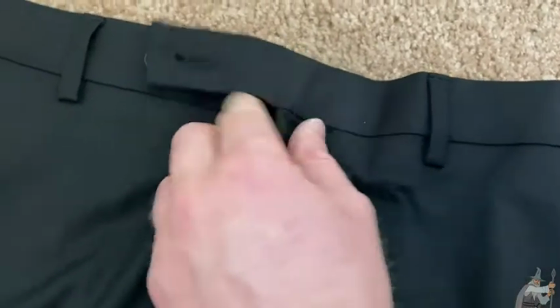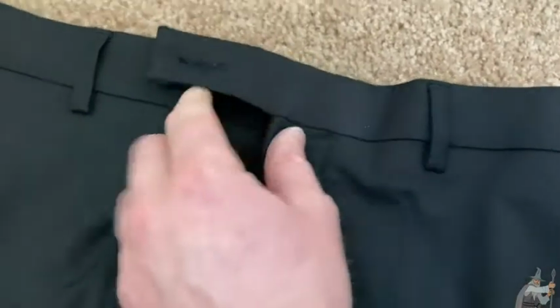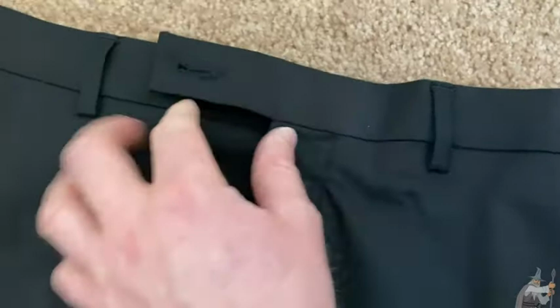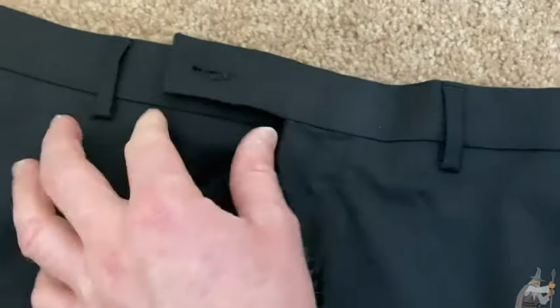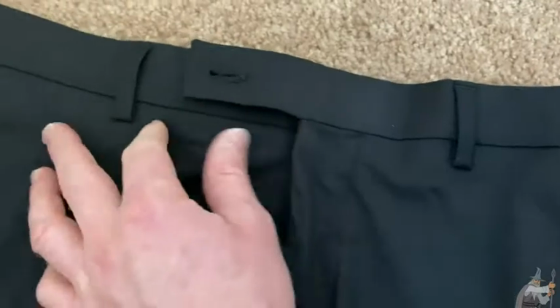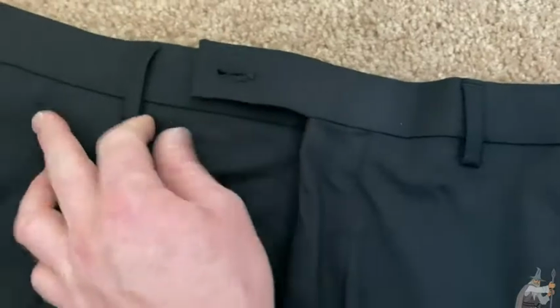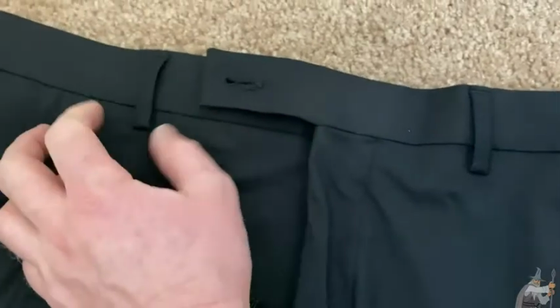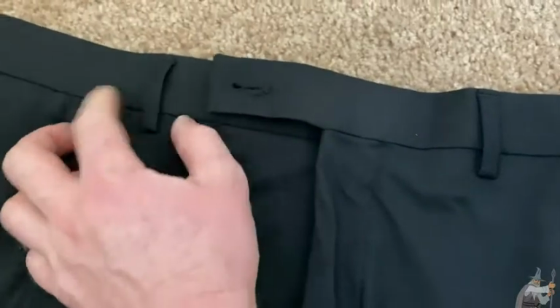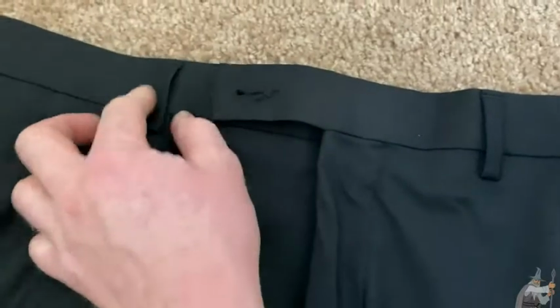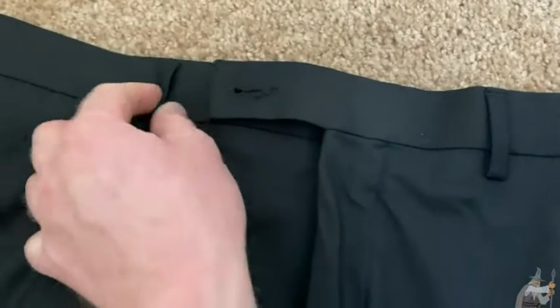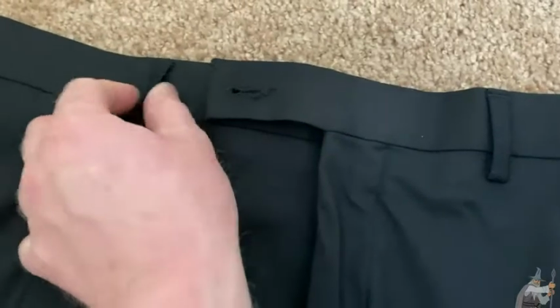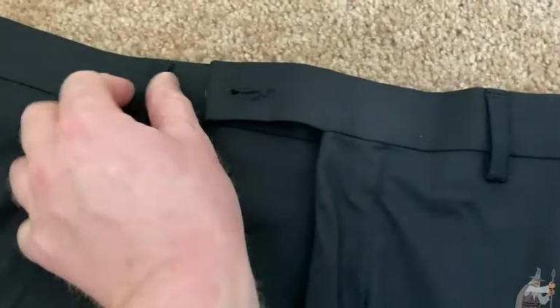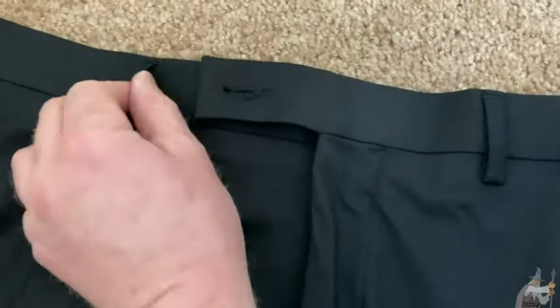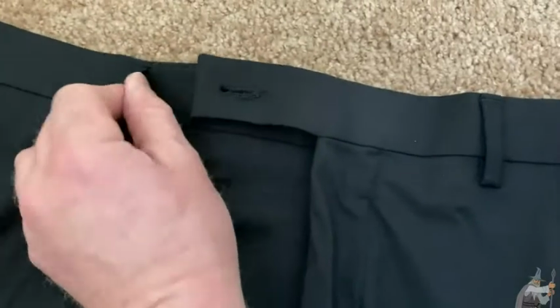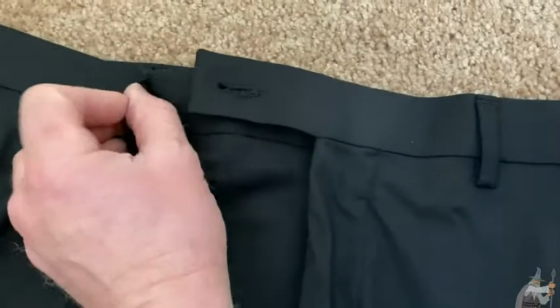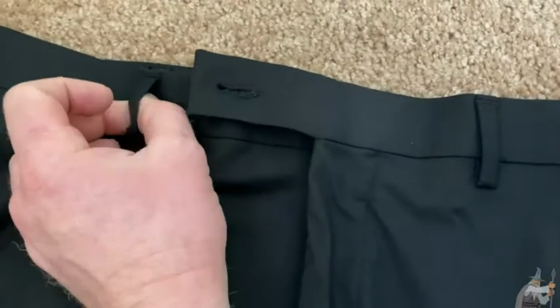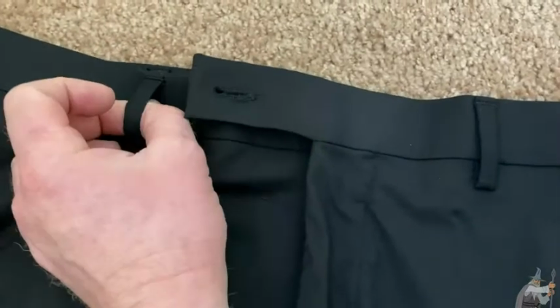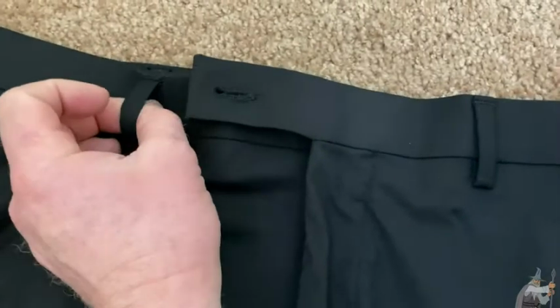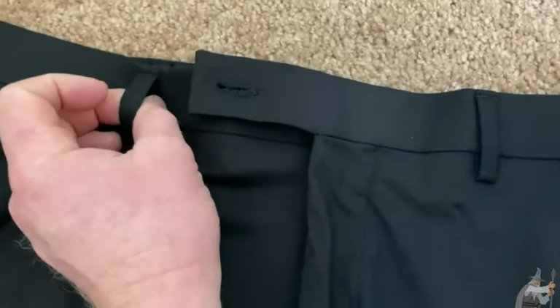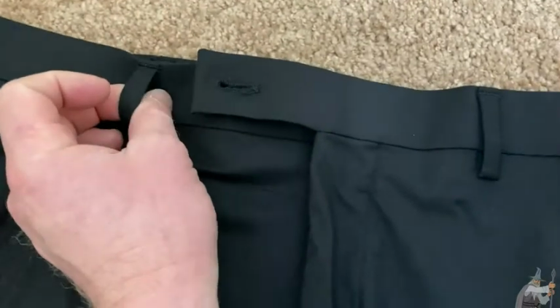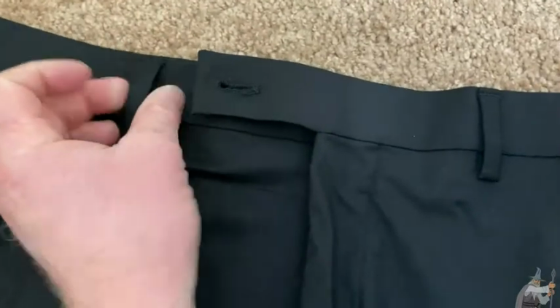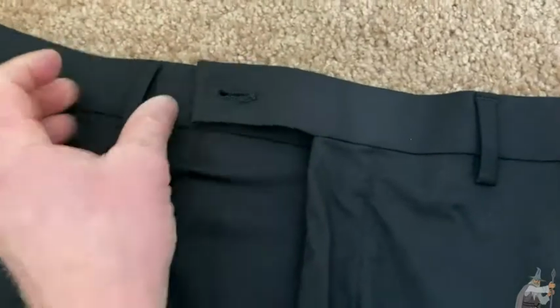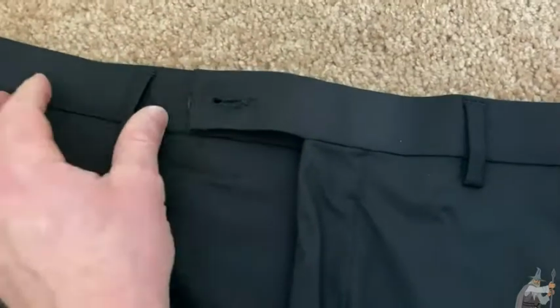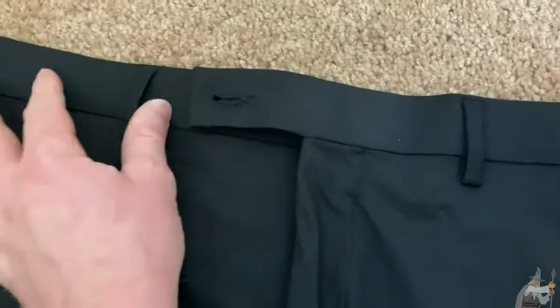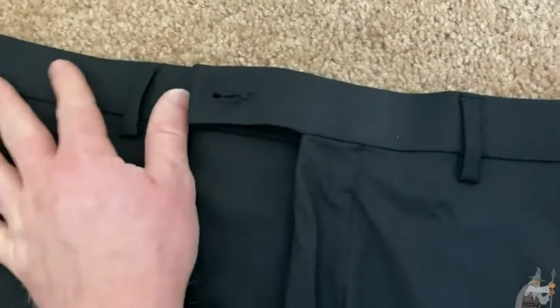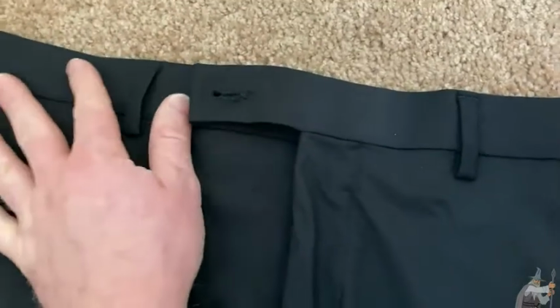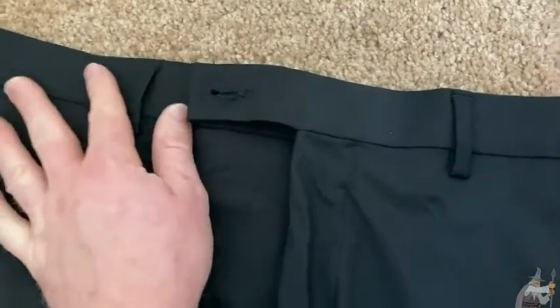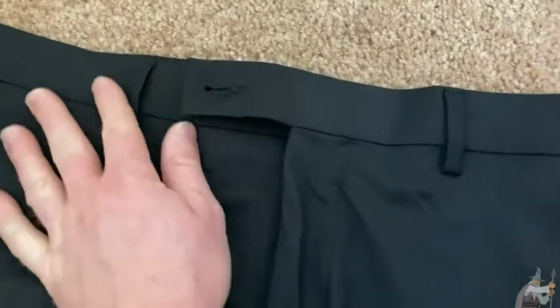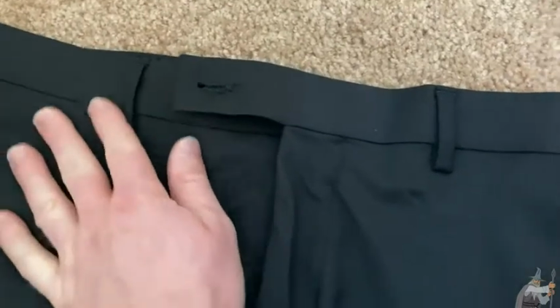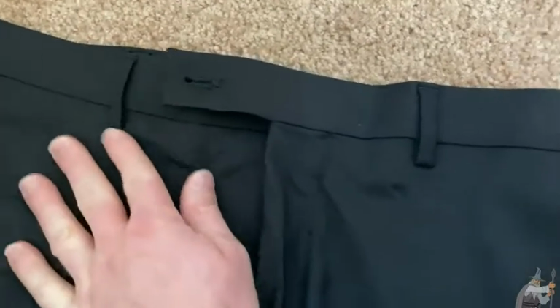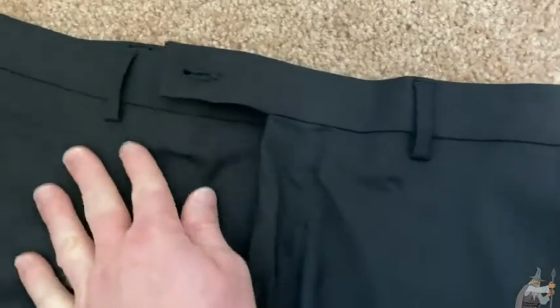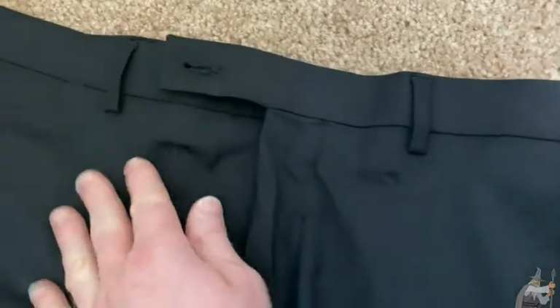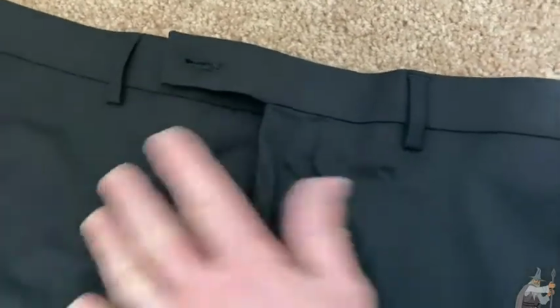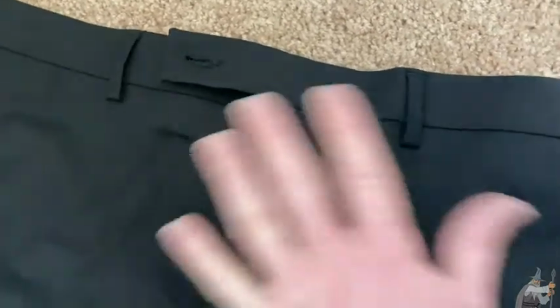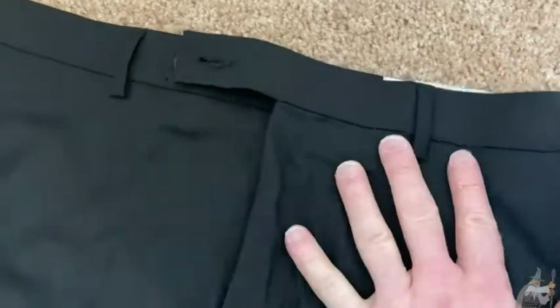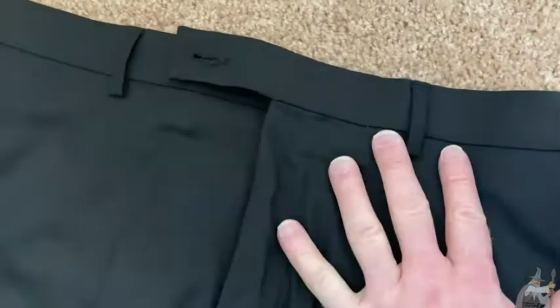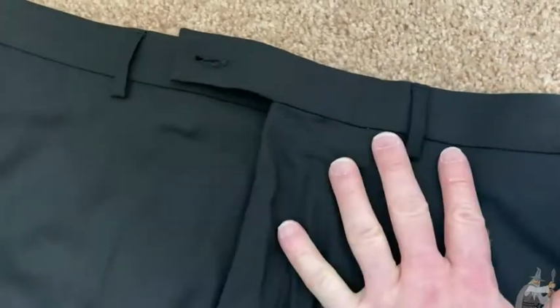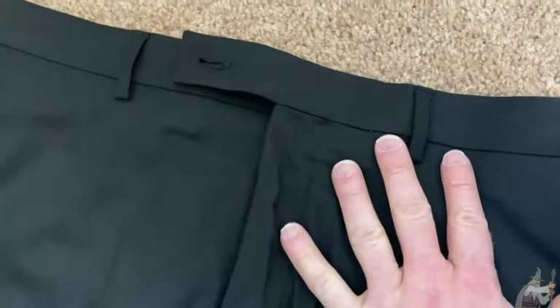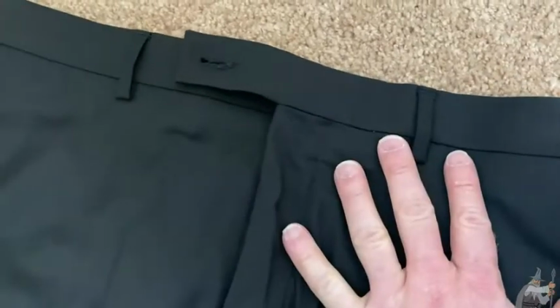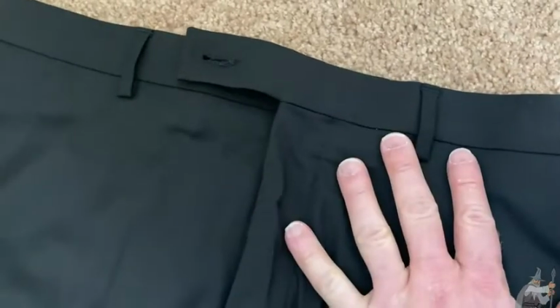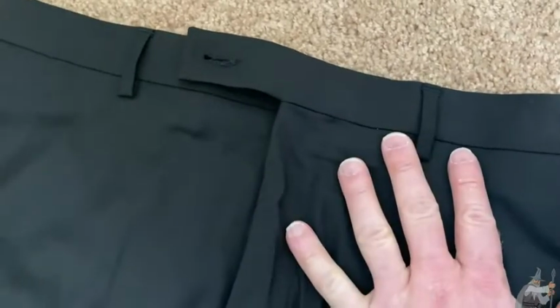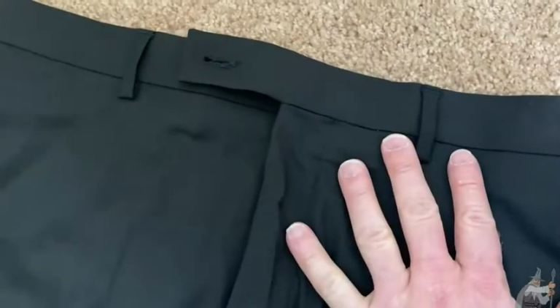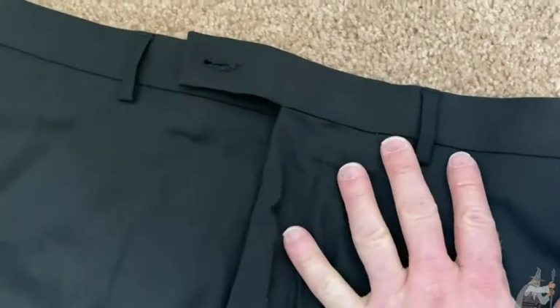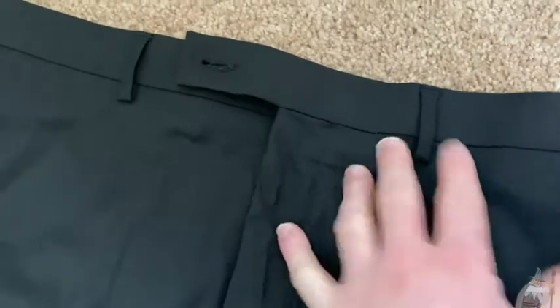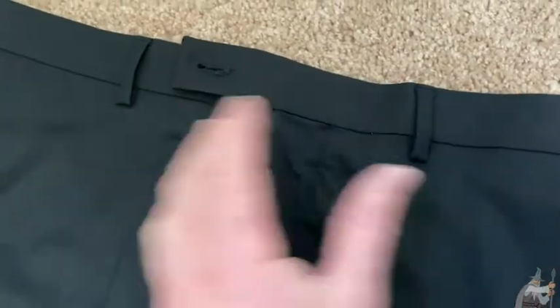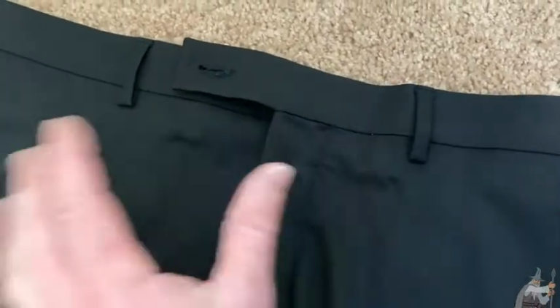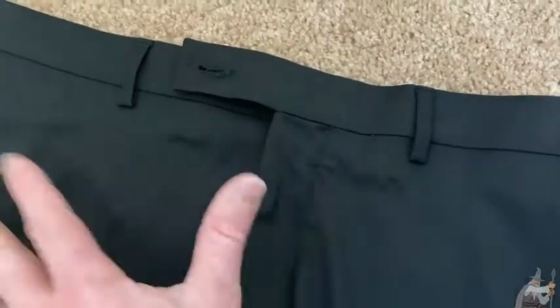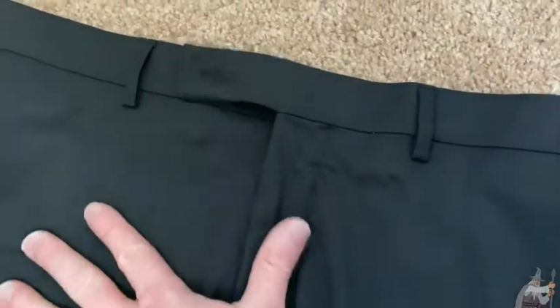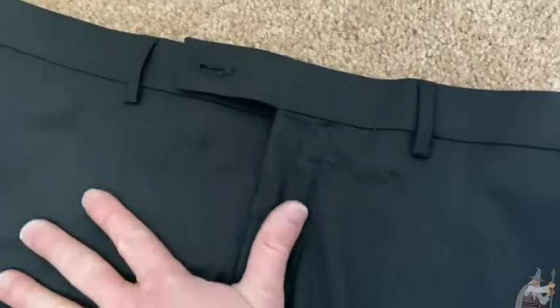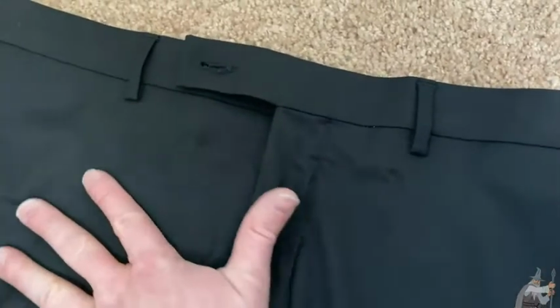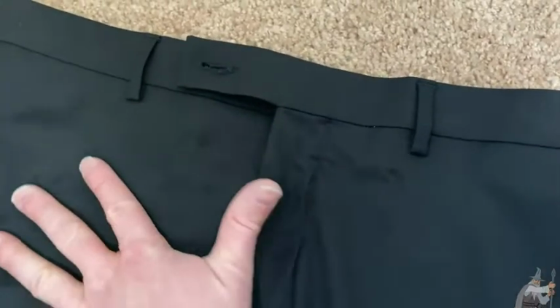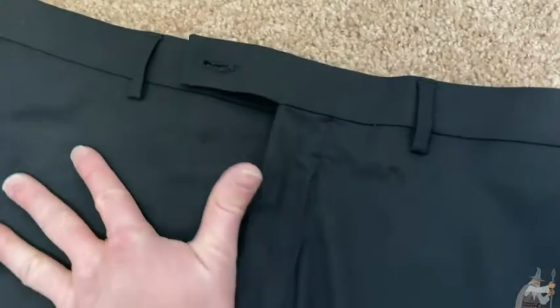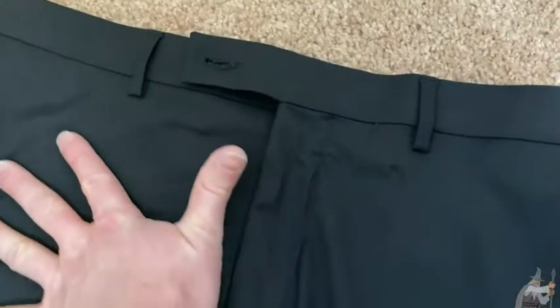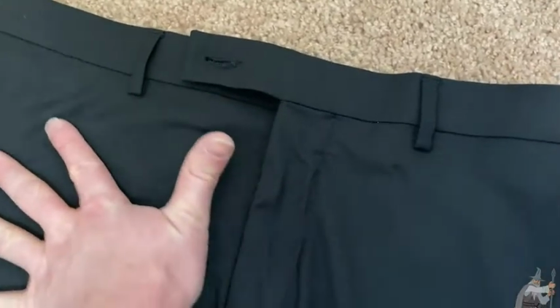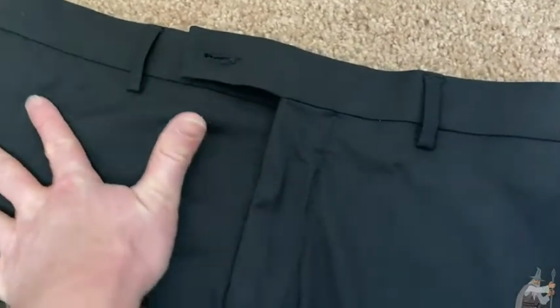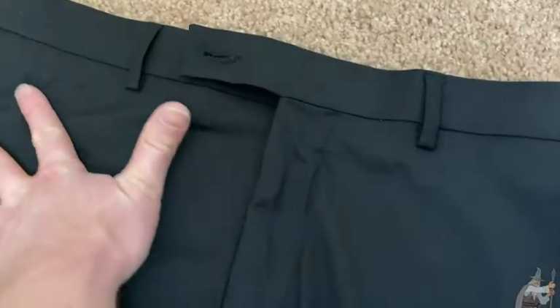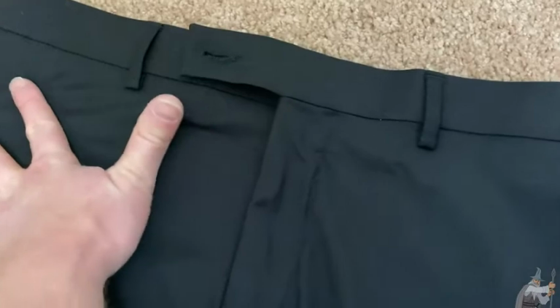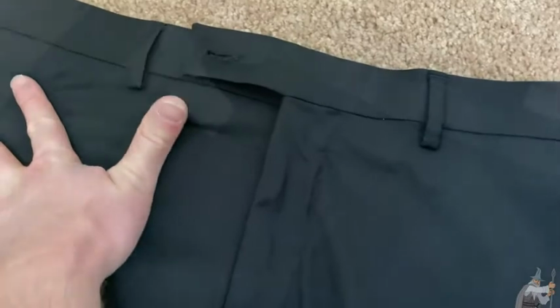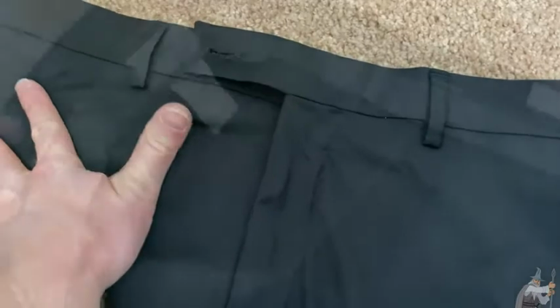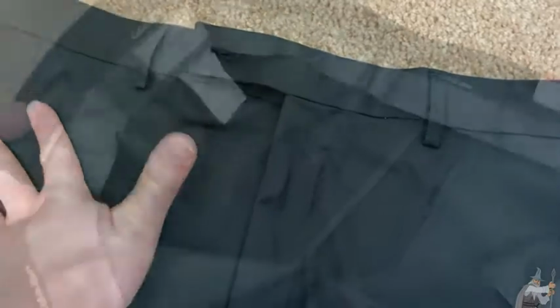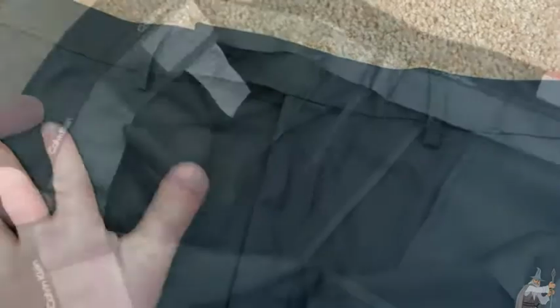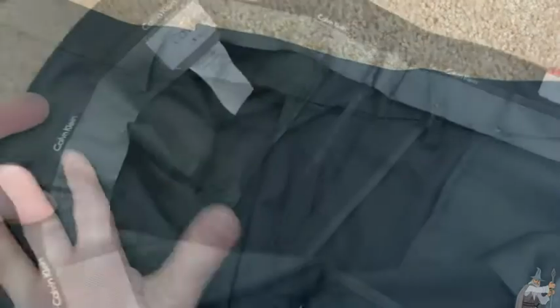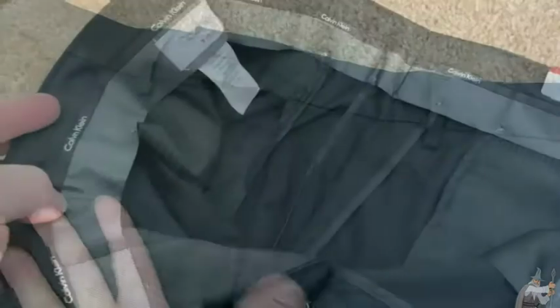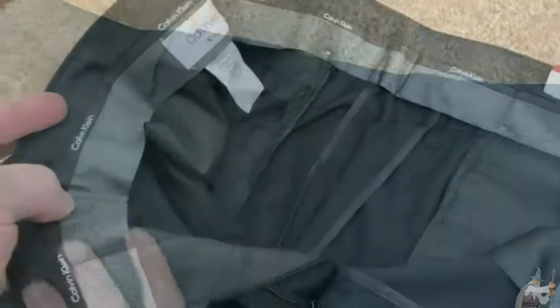You can wear a belt with this, and you probably would because these are dress pants. Really nice.